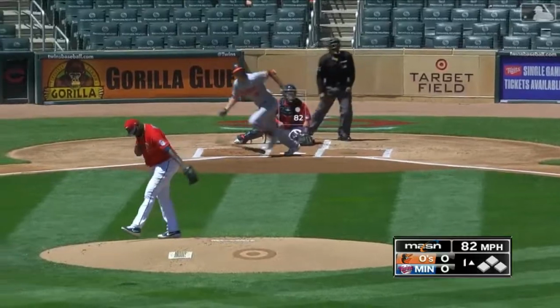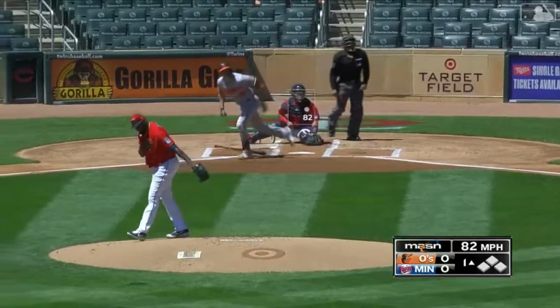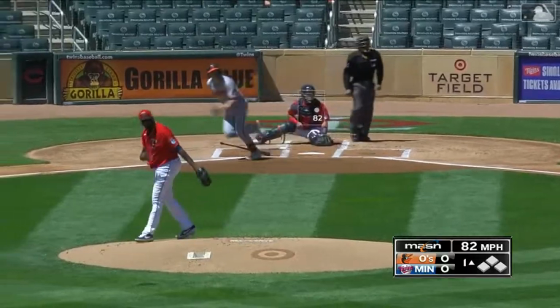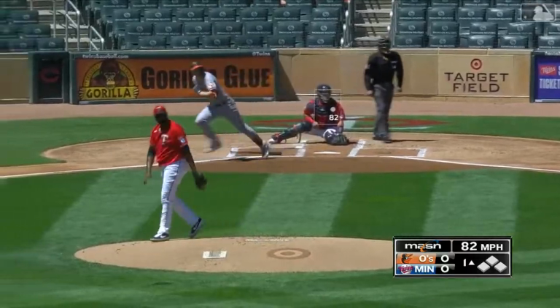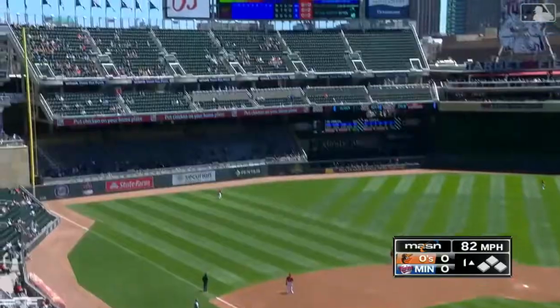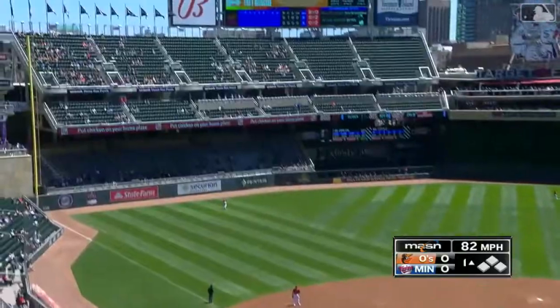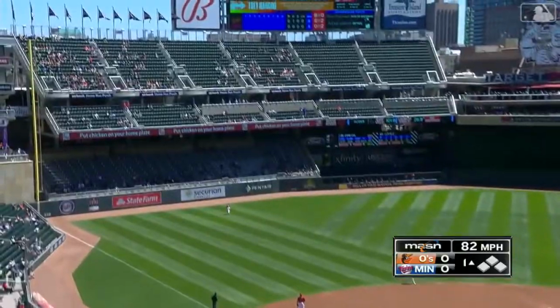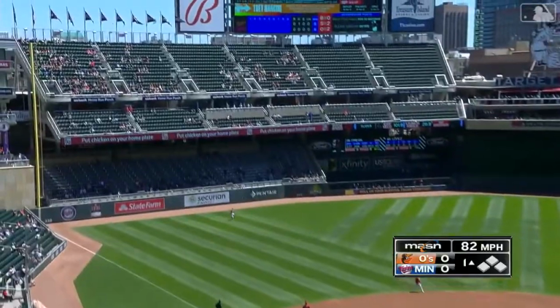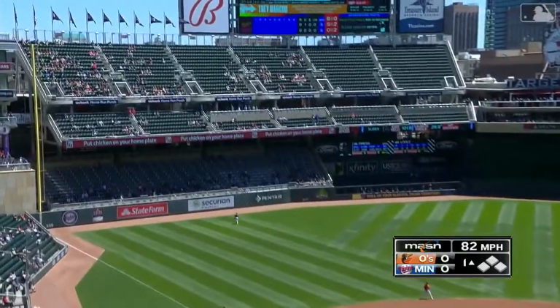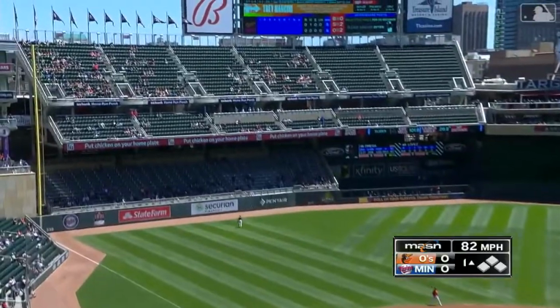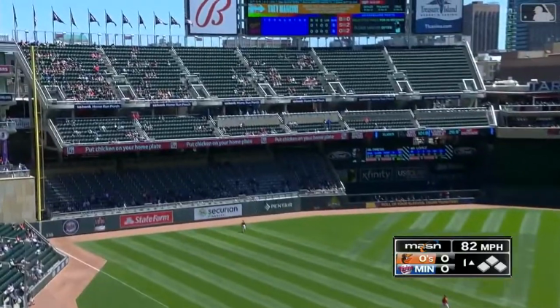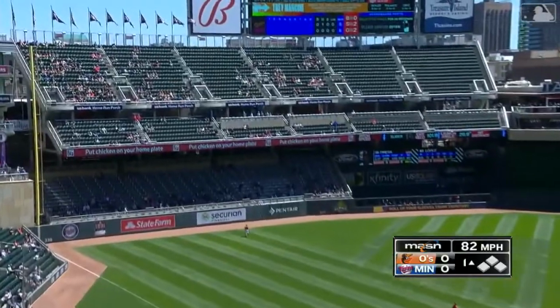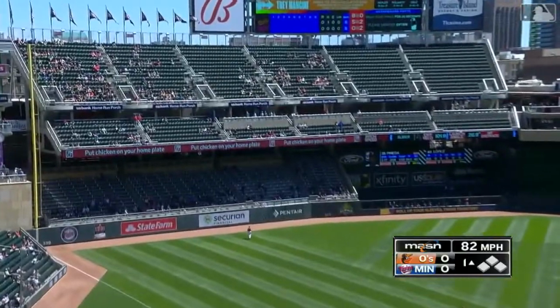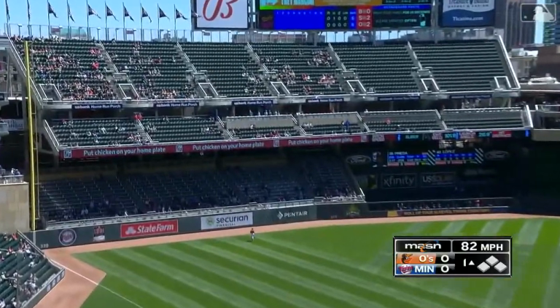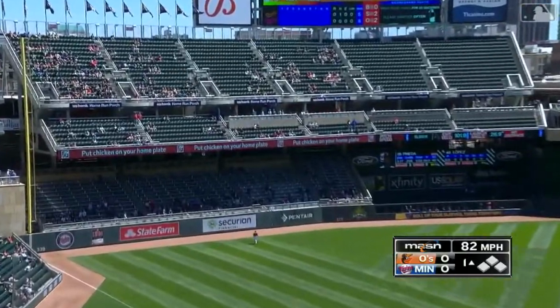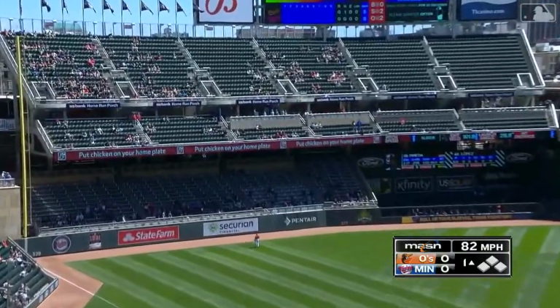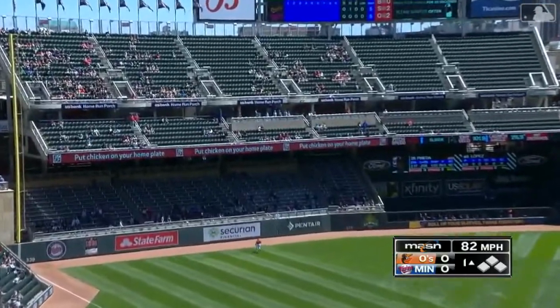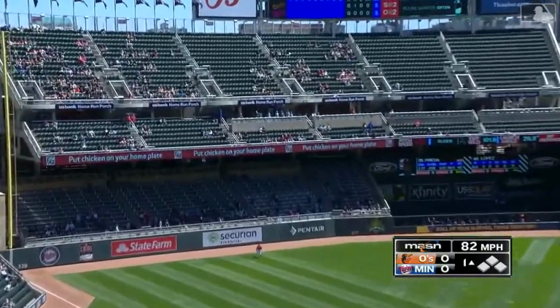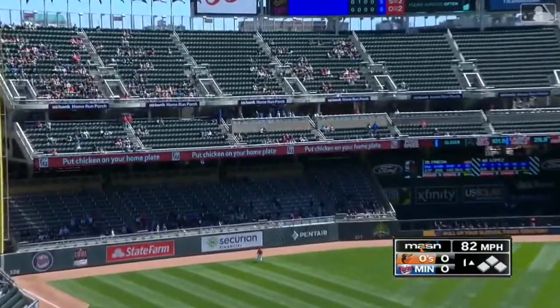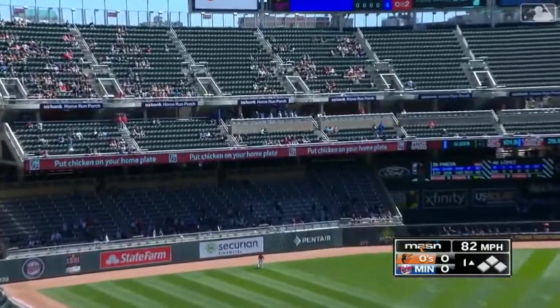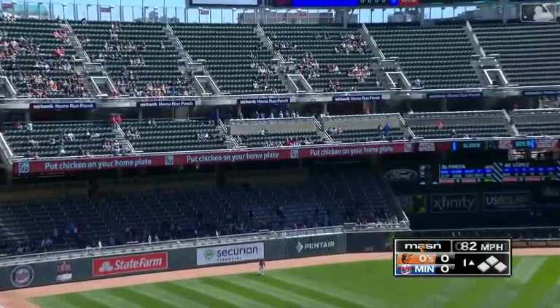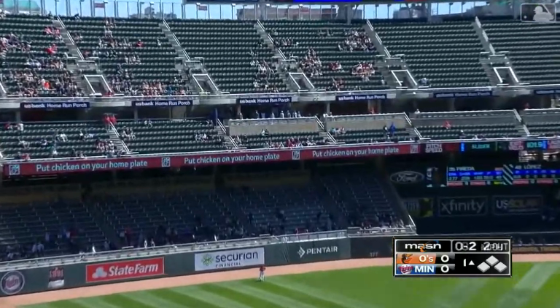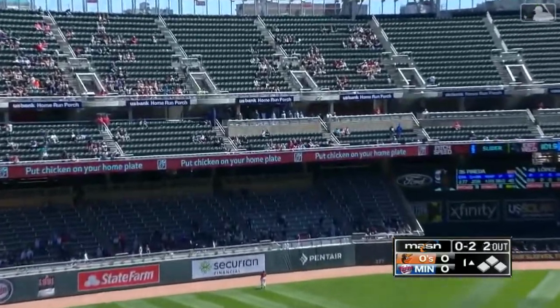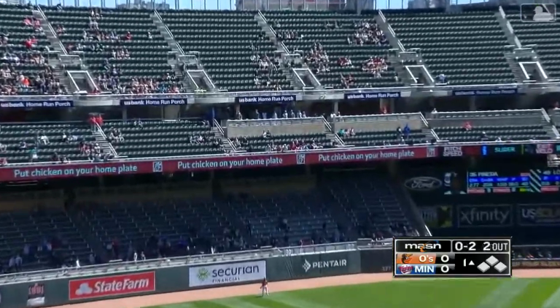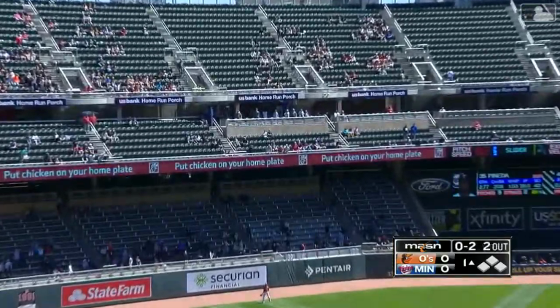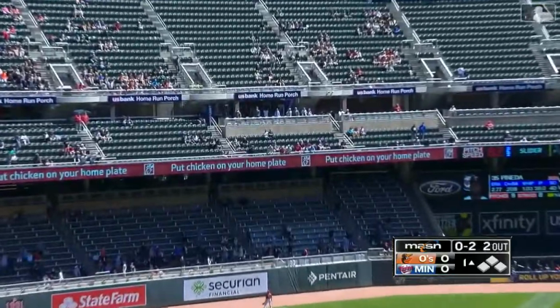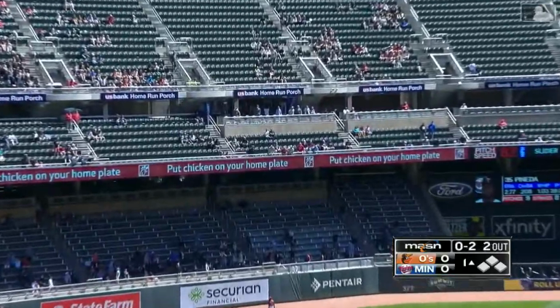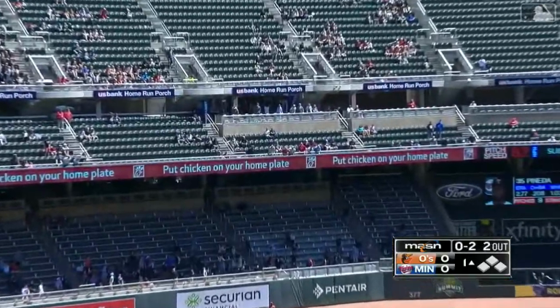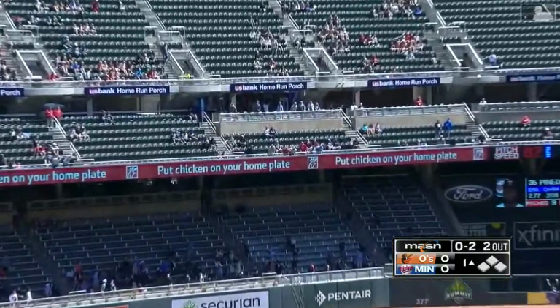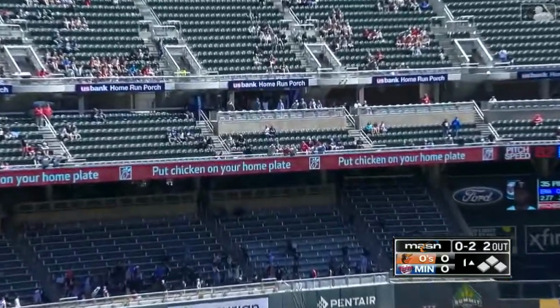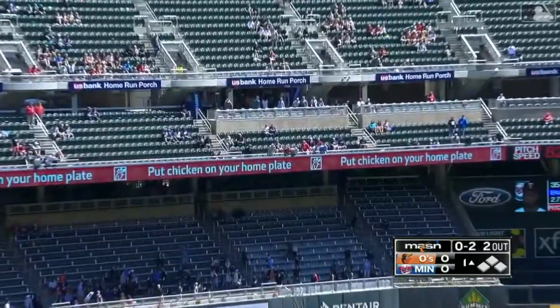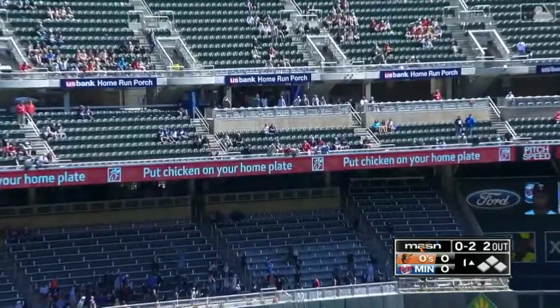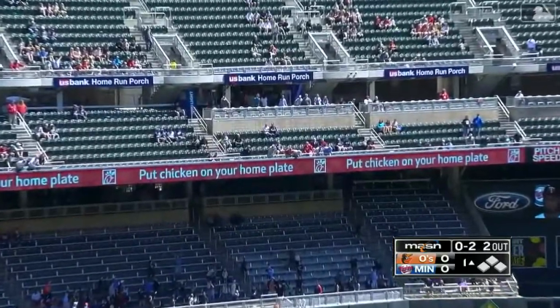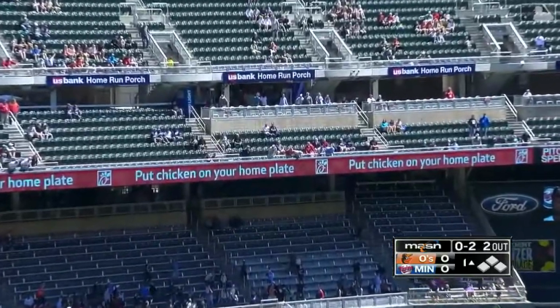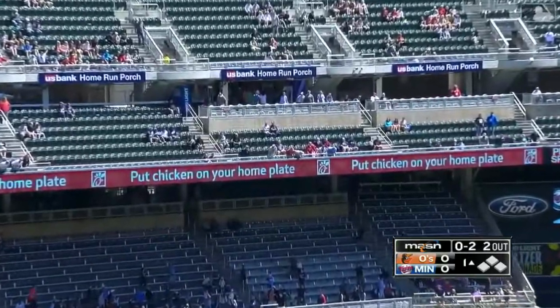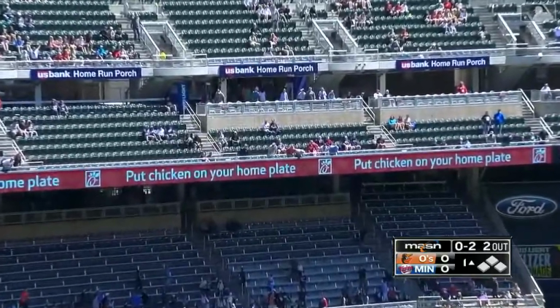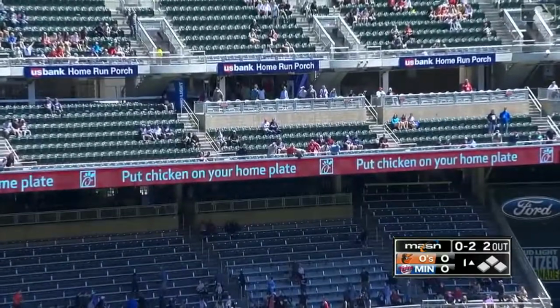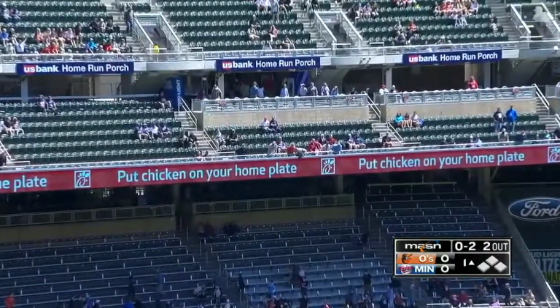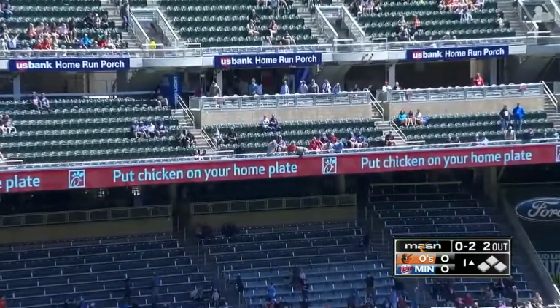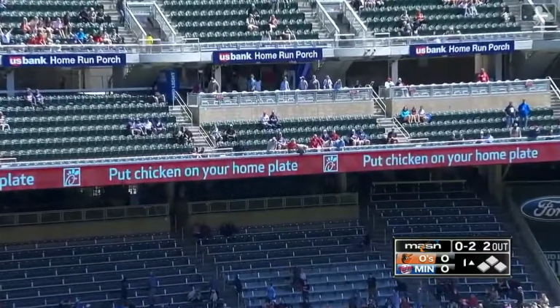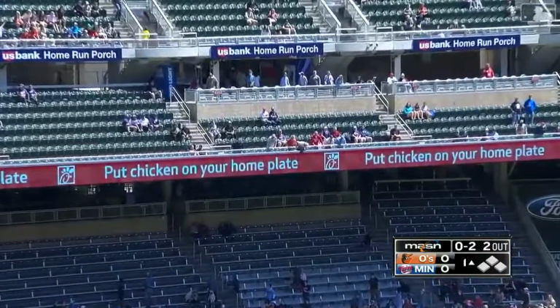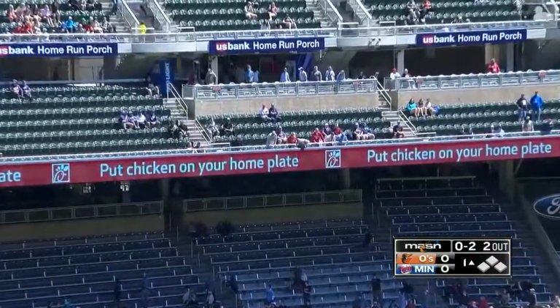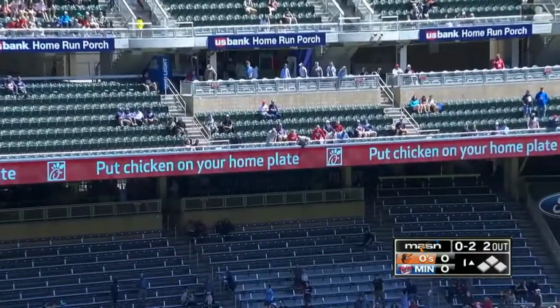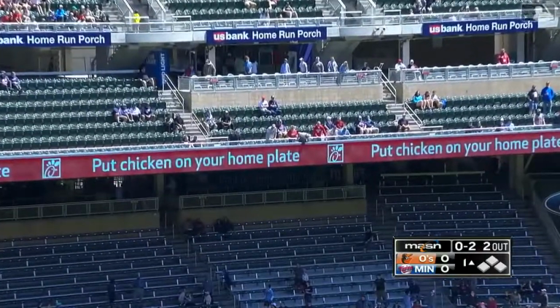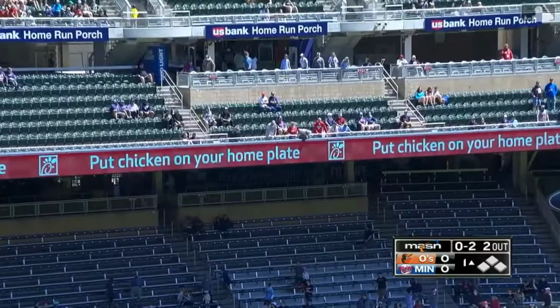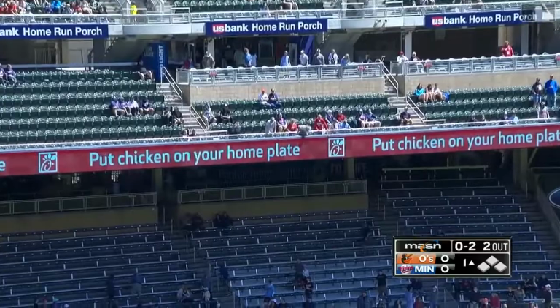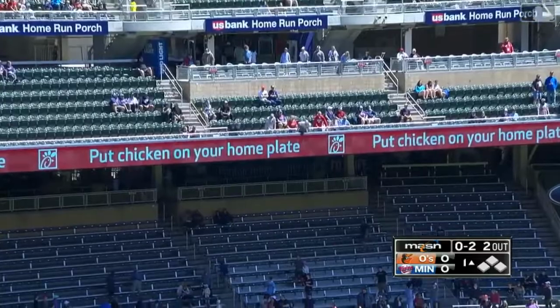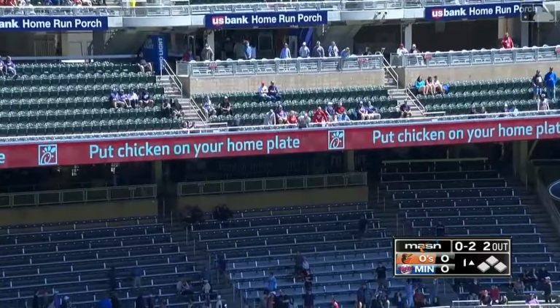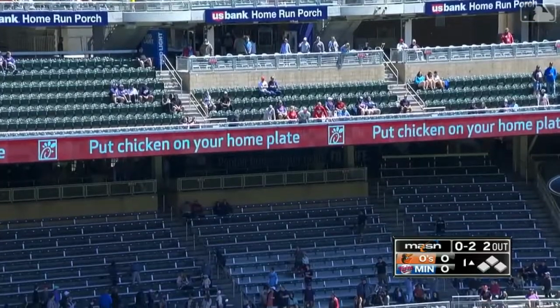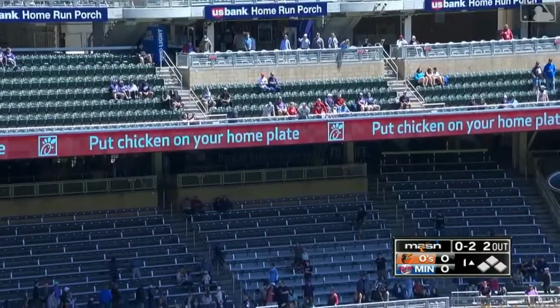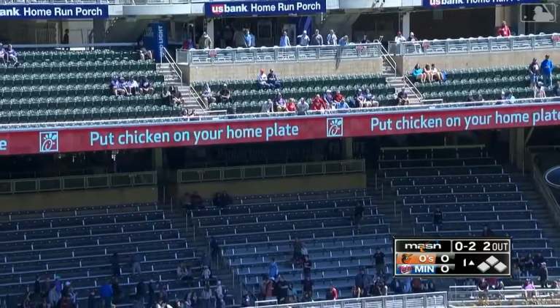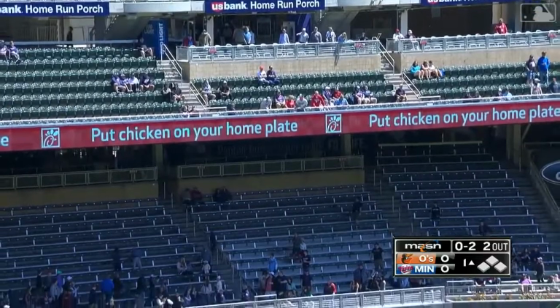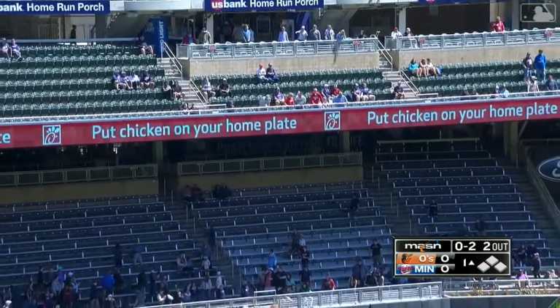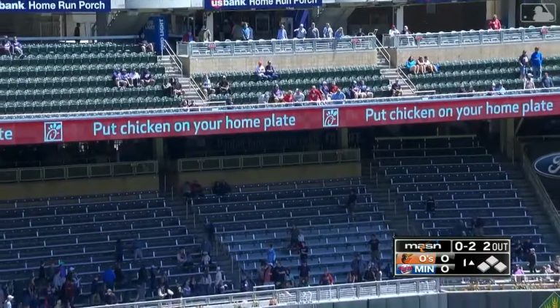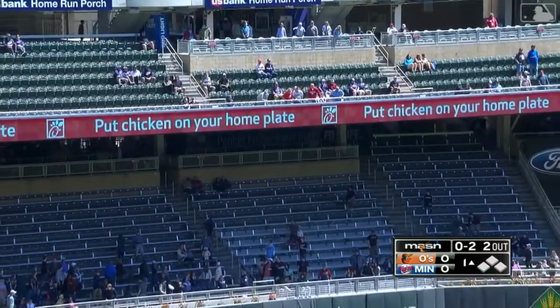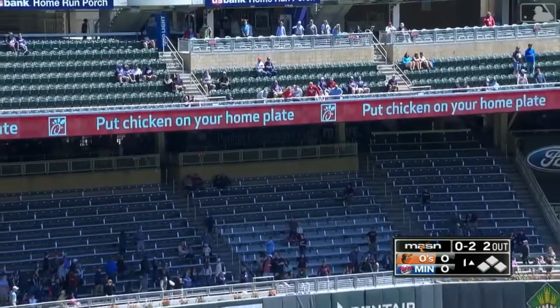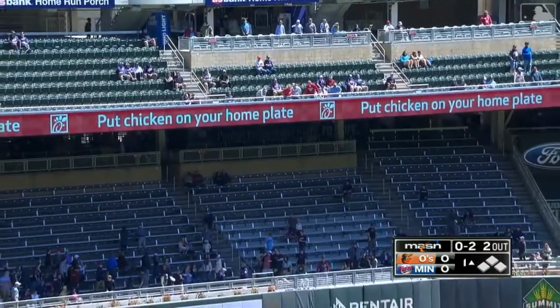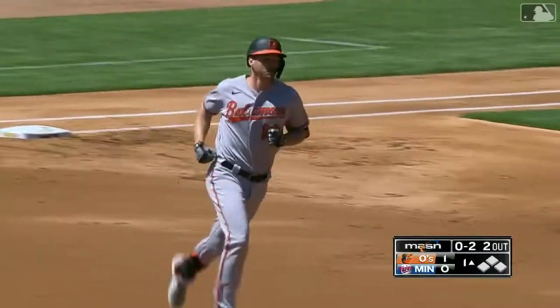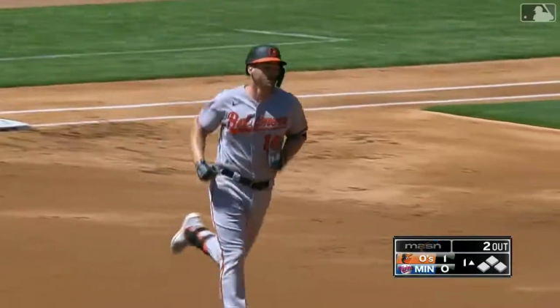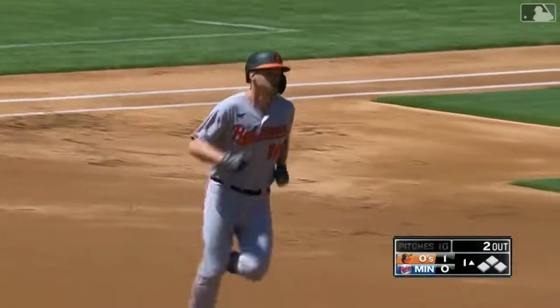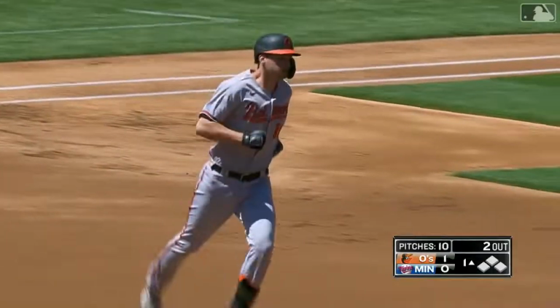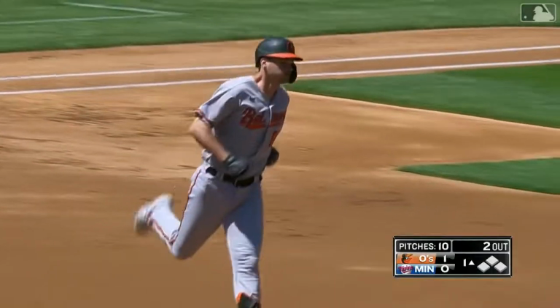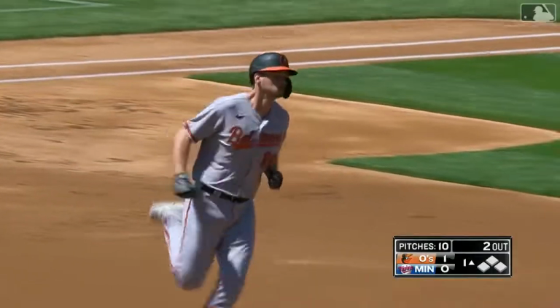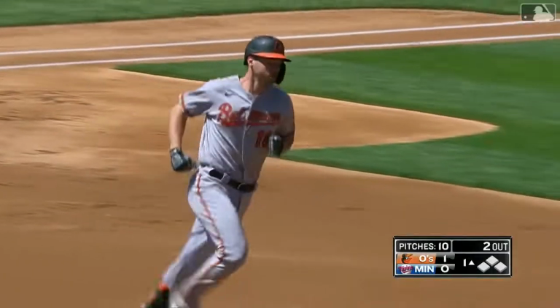Hang a breaking ball — Trey out to left field. Larnick gives it a look — it is long gone! Another RBI for Trey.